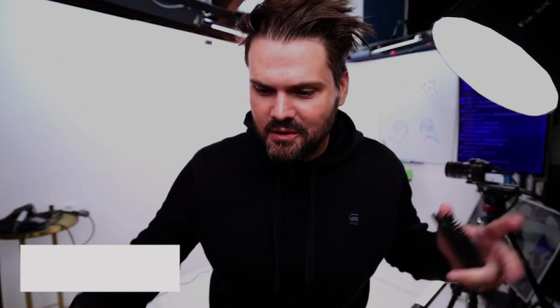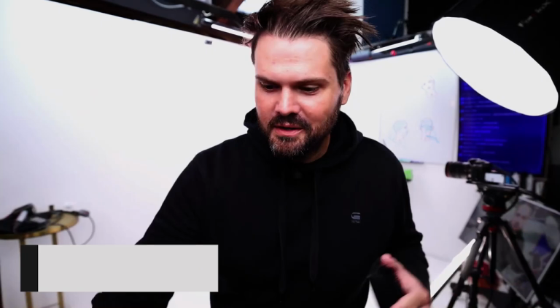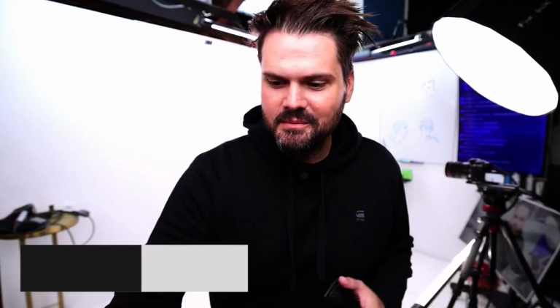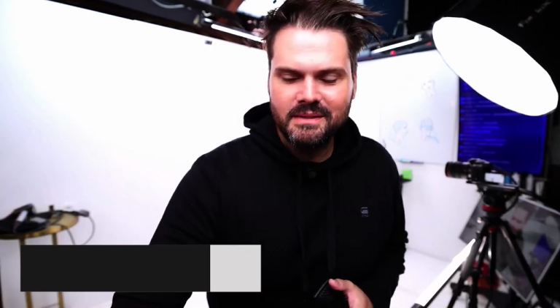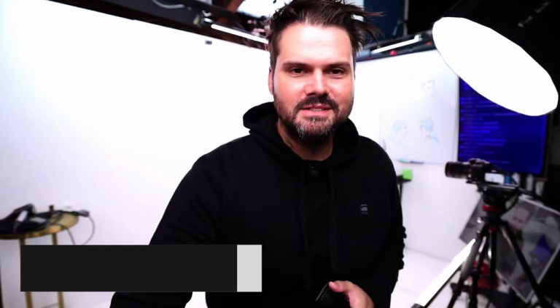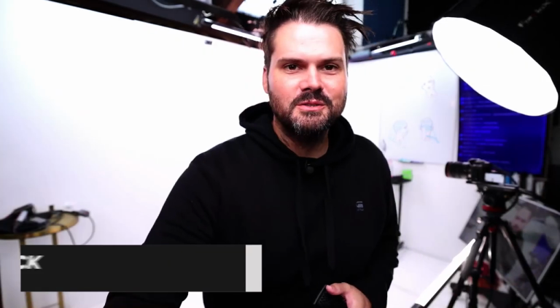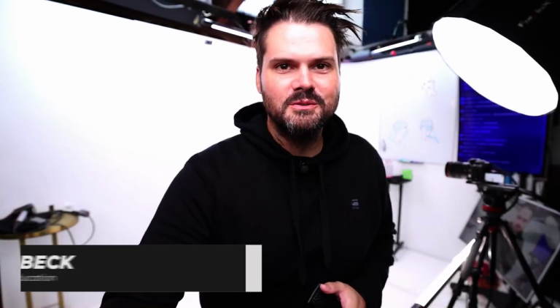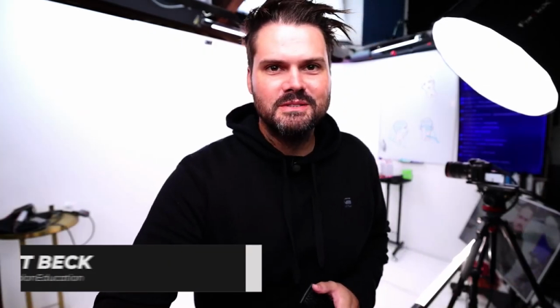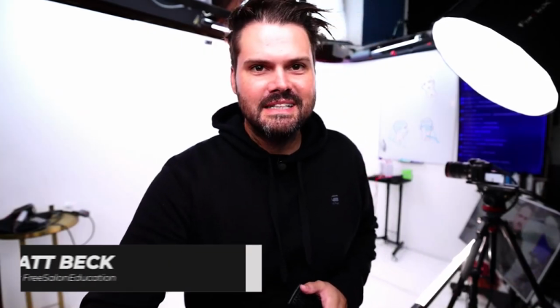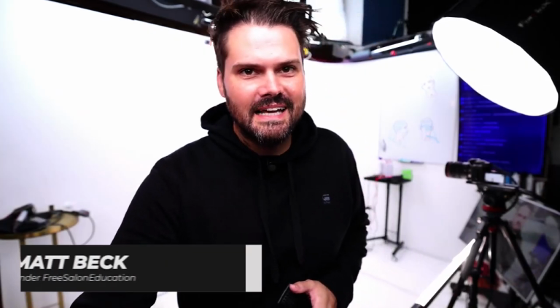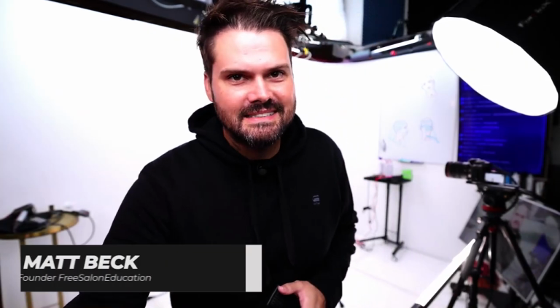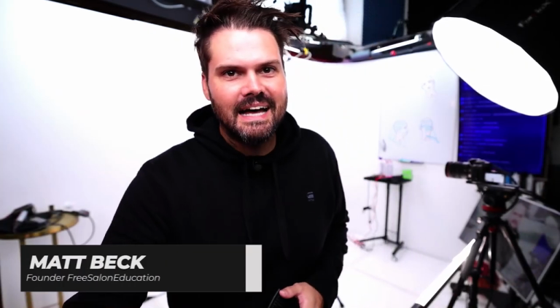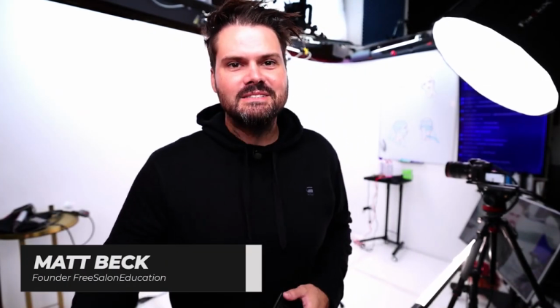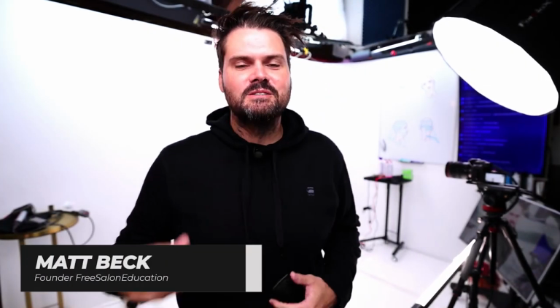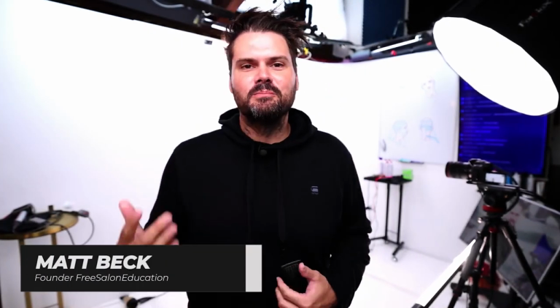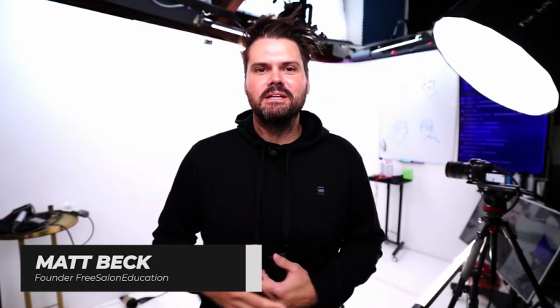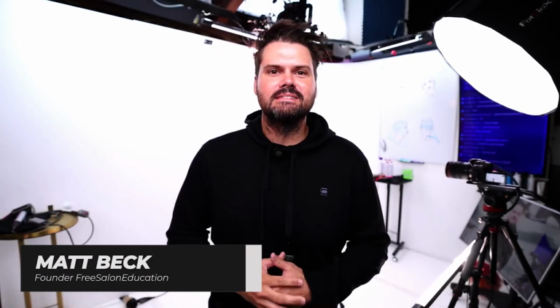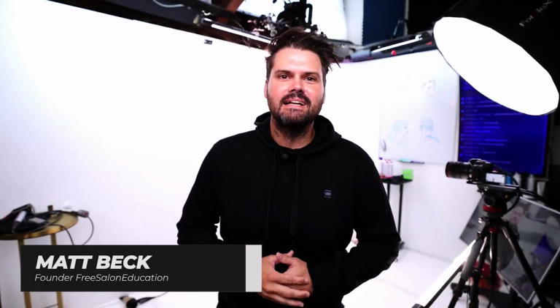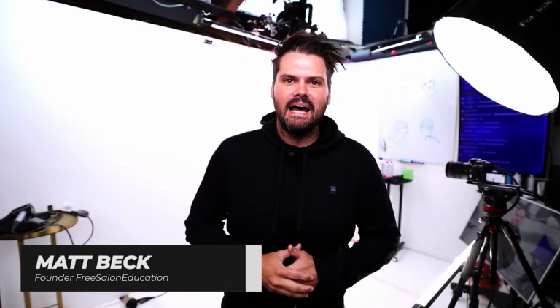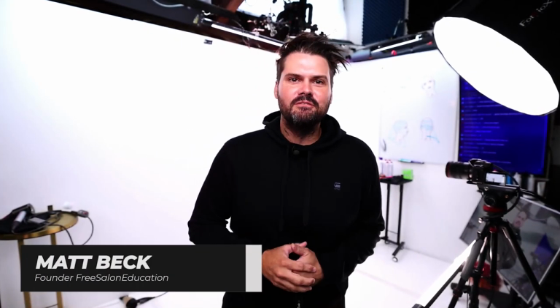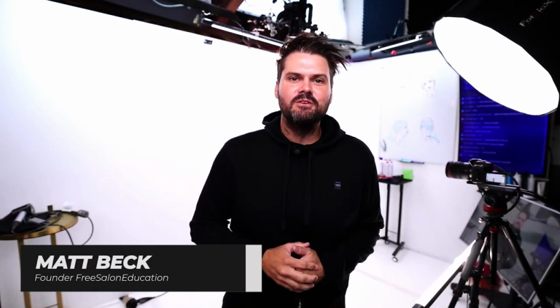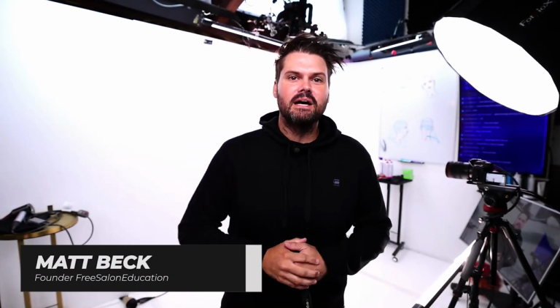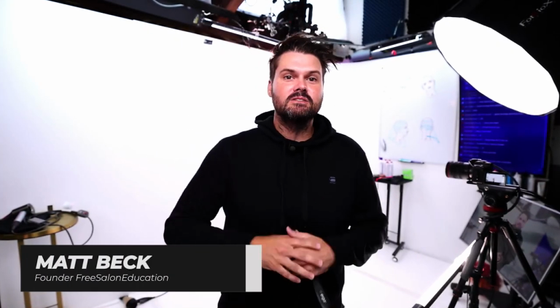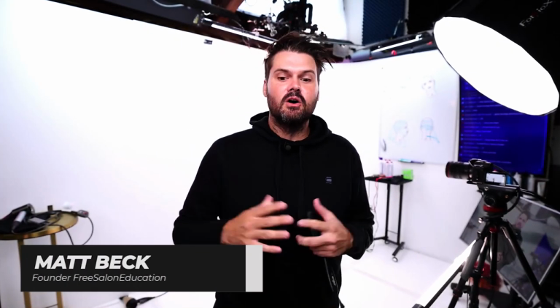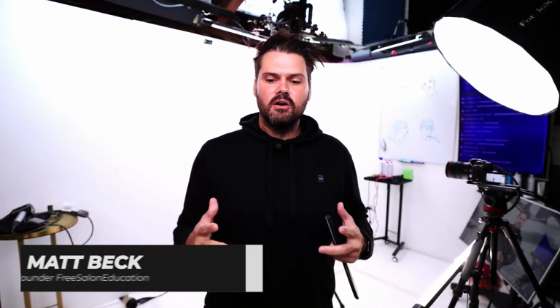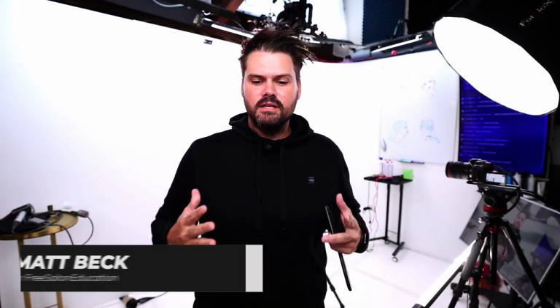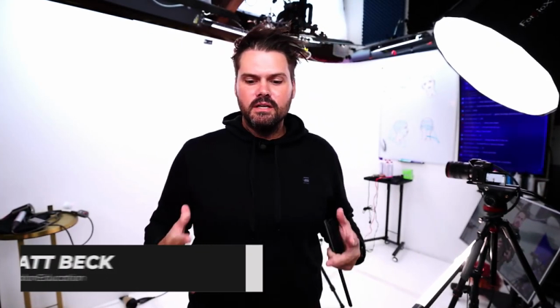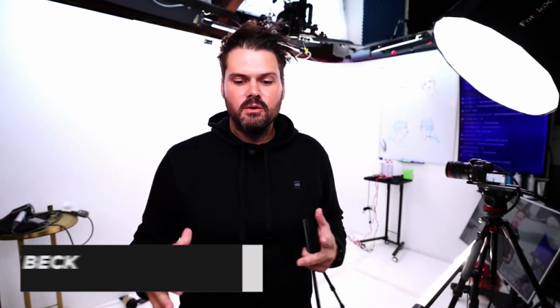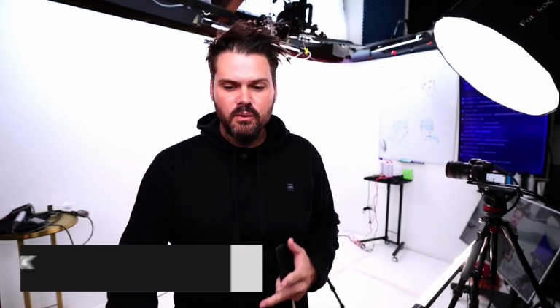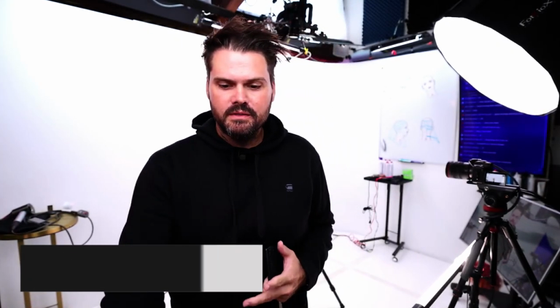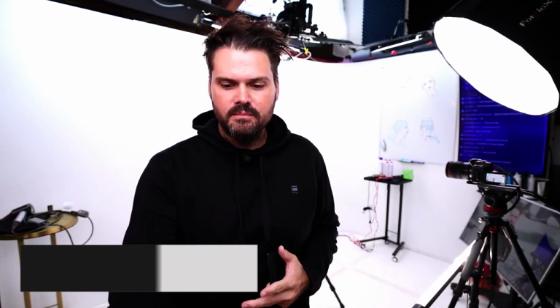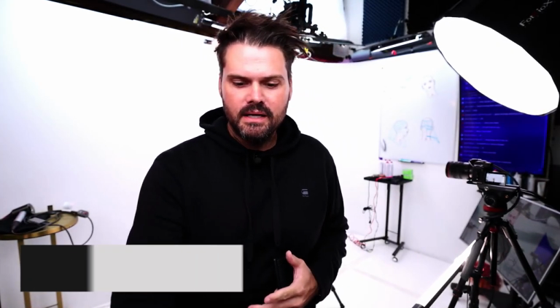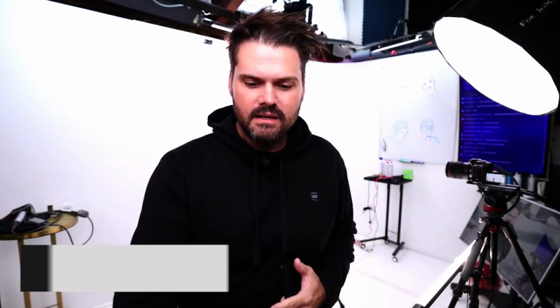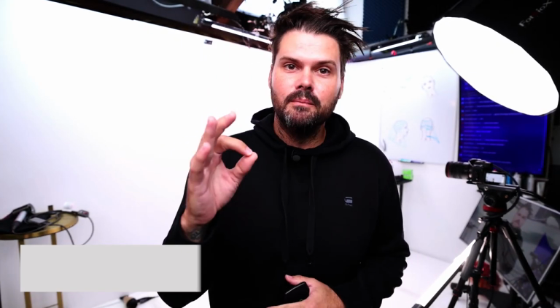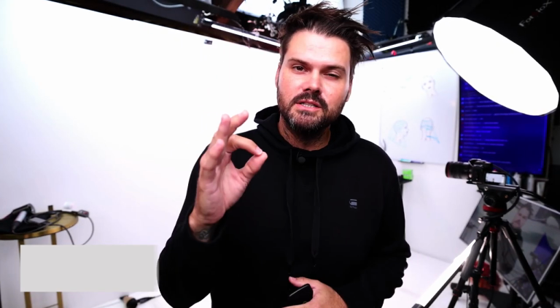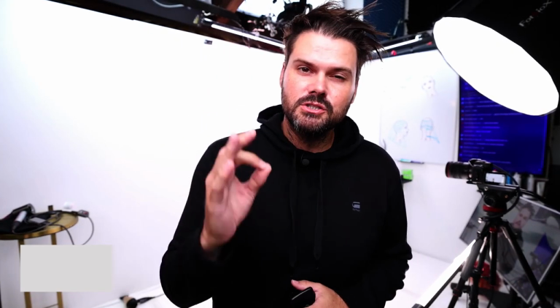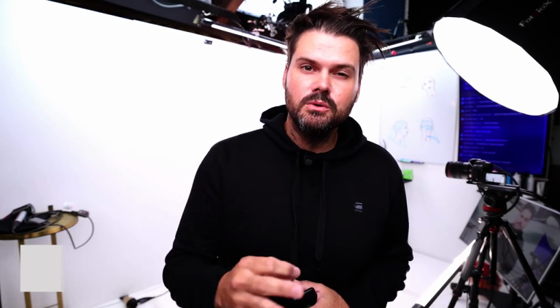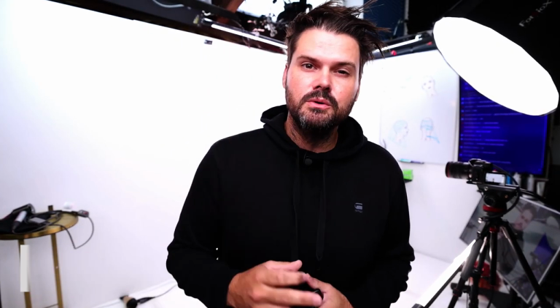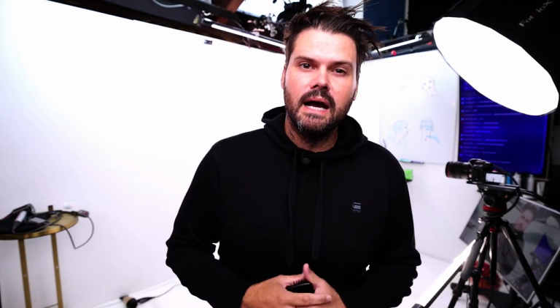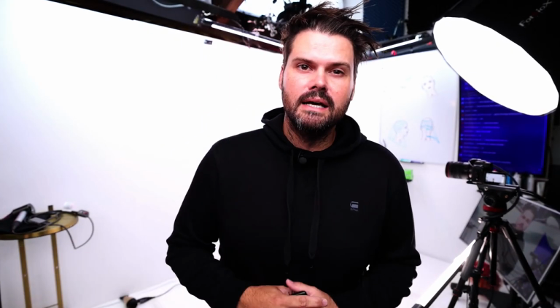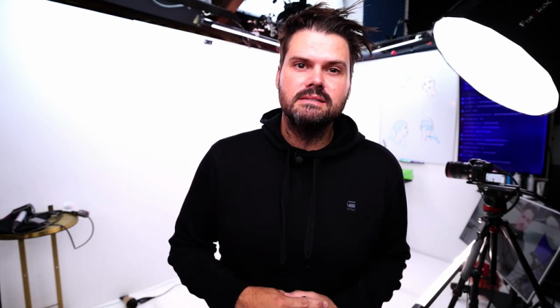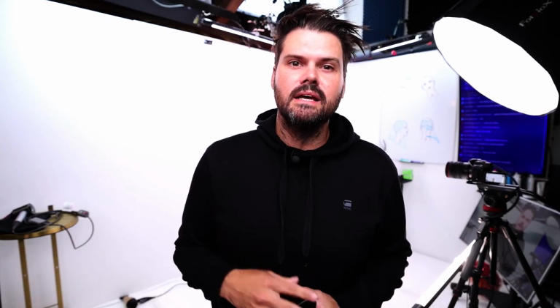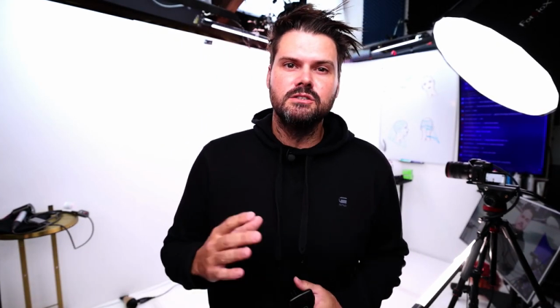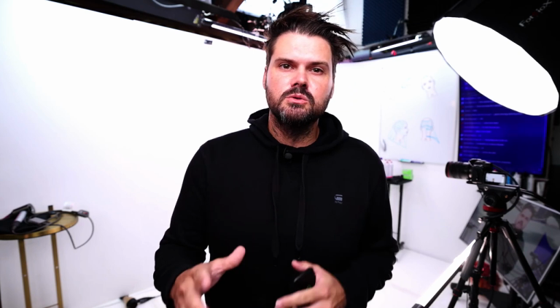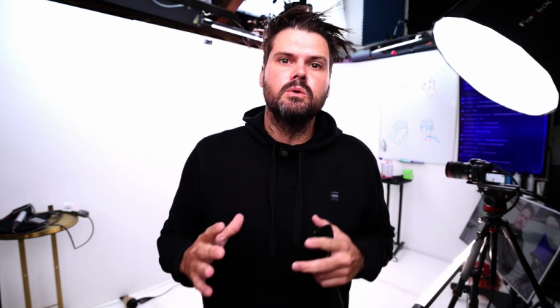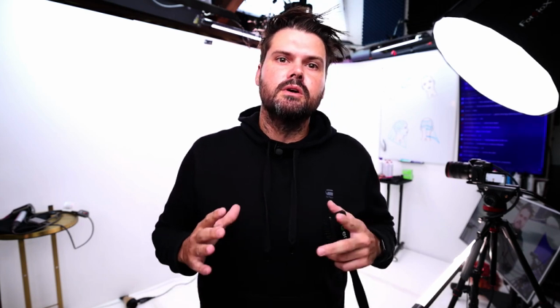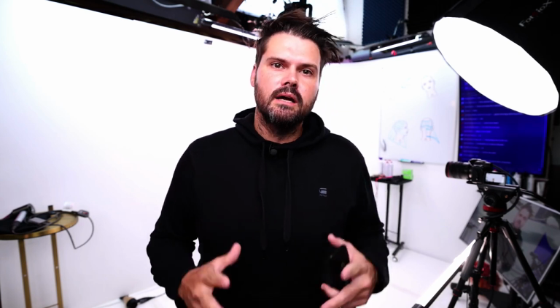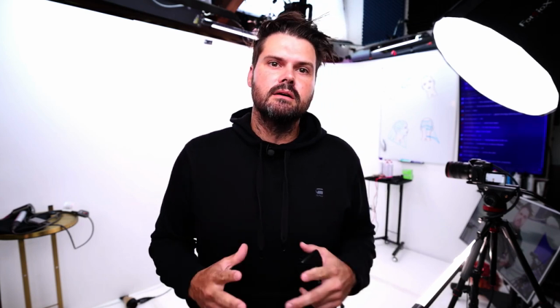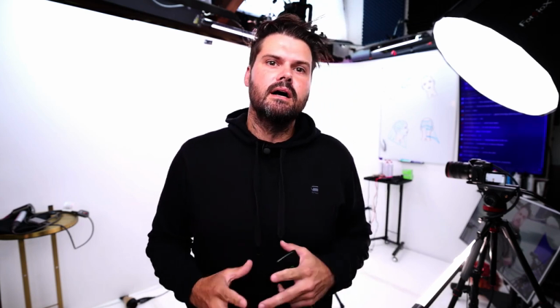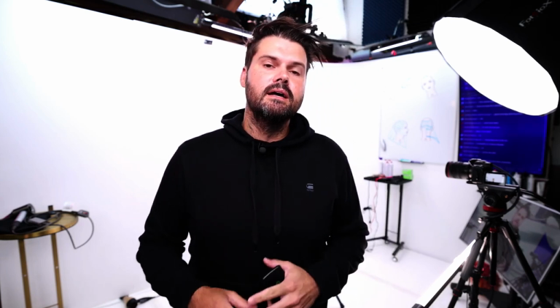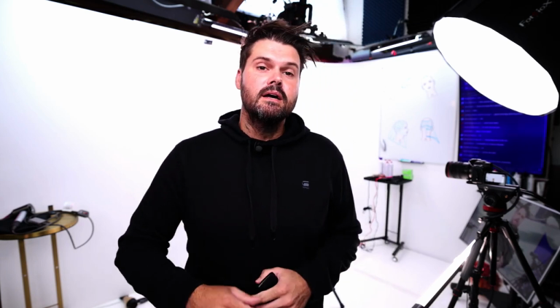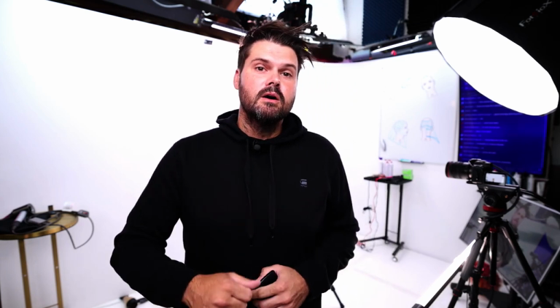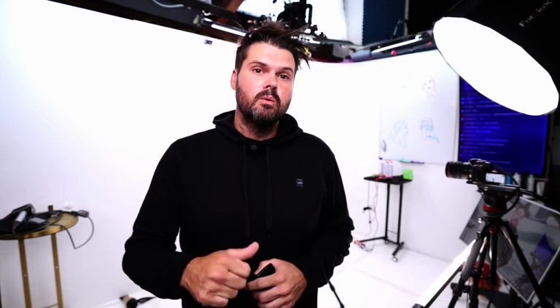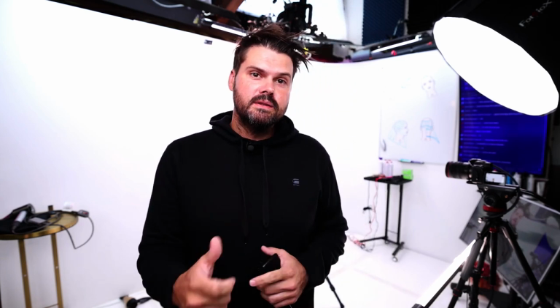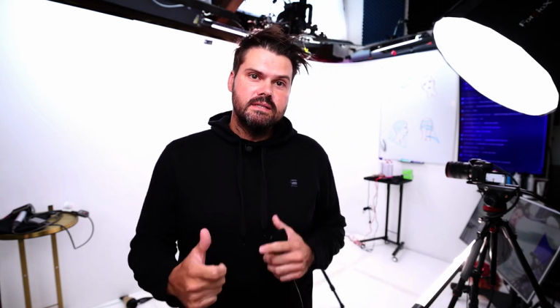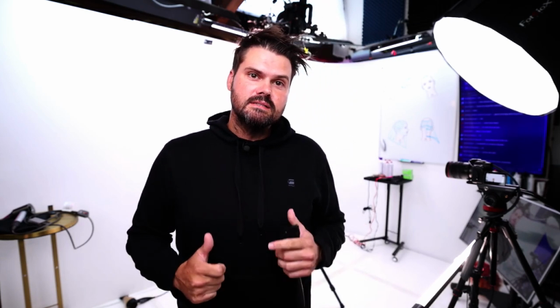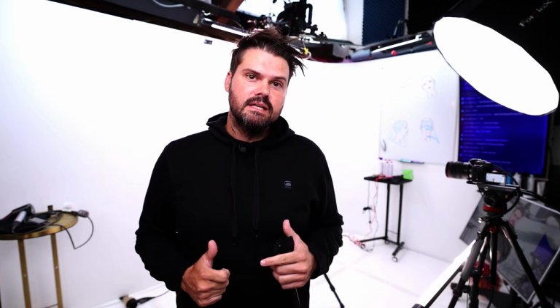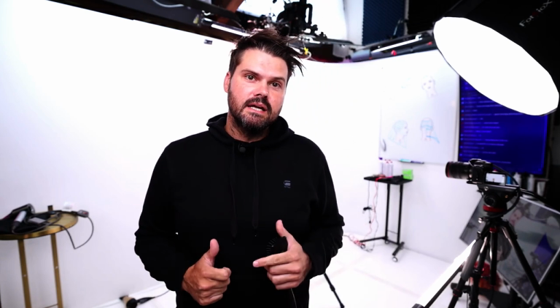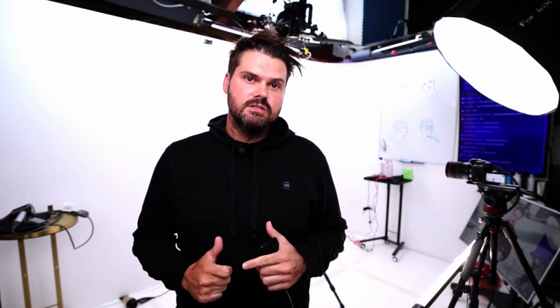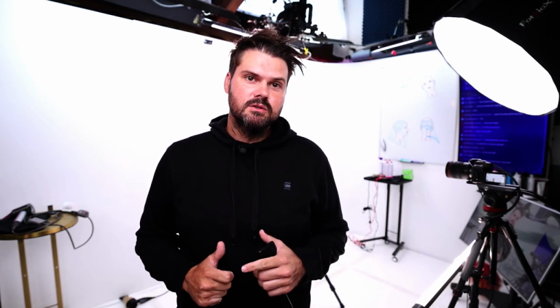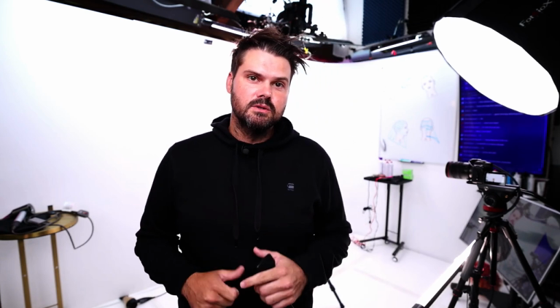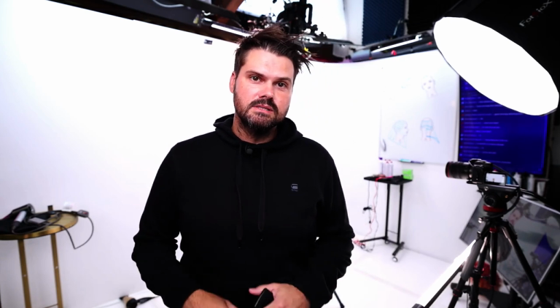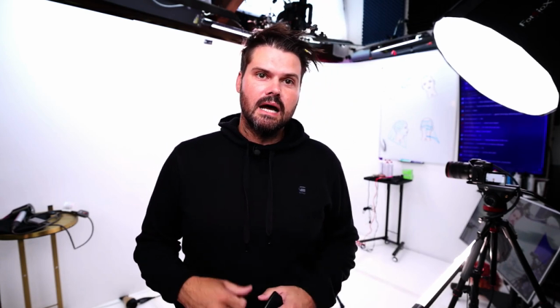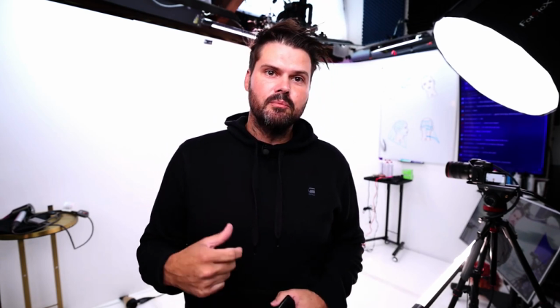Welcome to today's class. Super excited to have you guys all here with me. I'm going to show you guys a shorter haircut with this connection through the top.